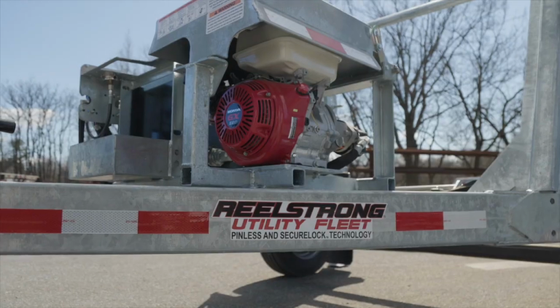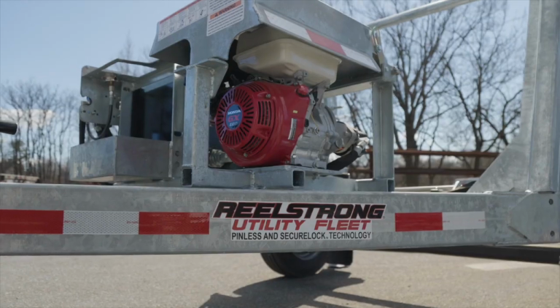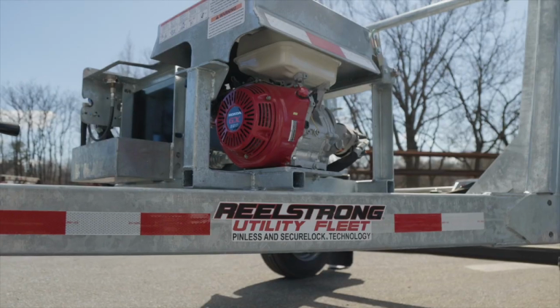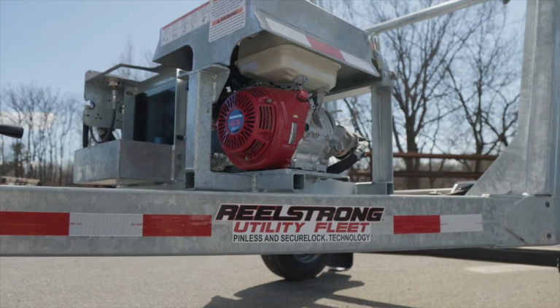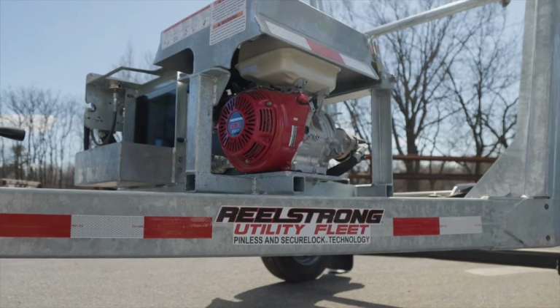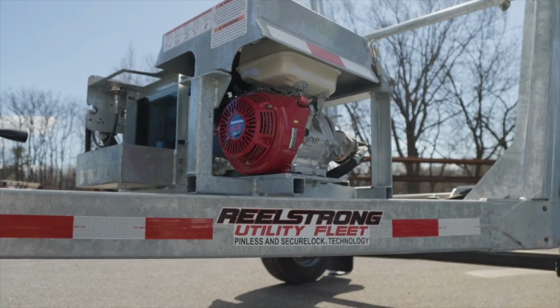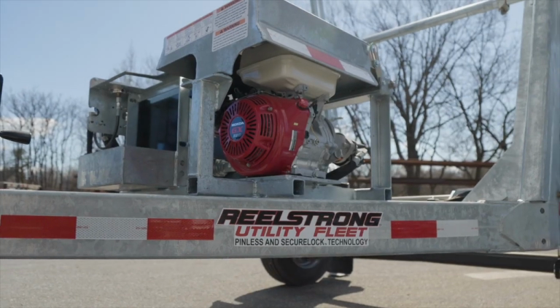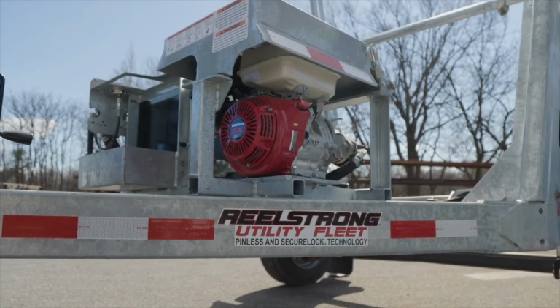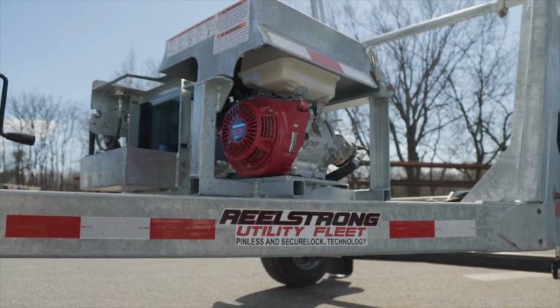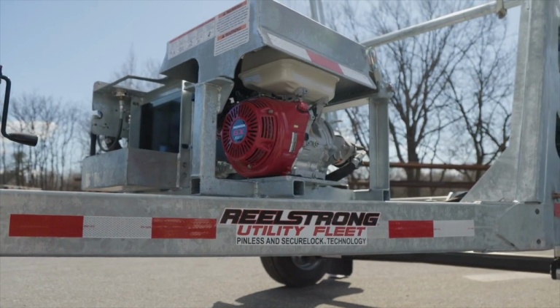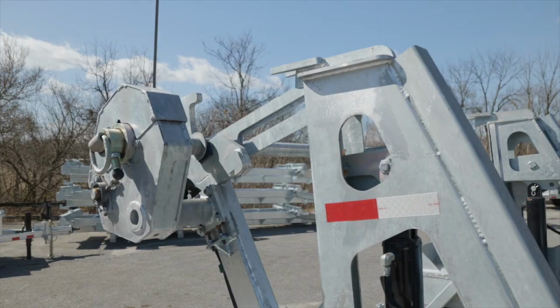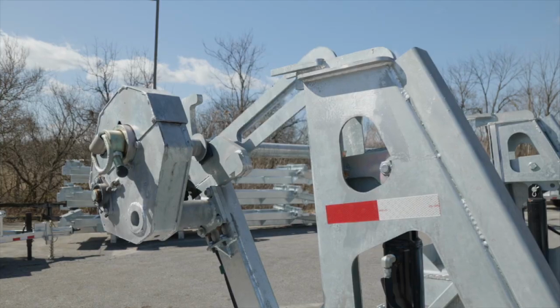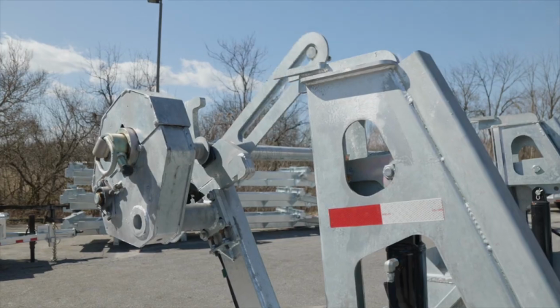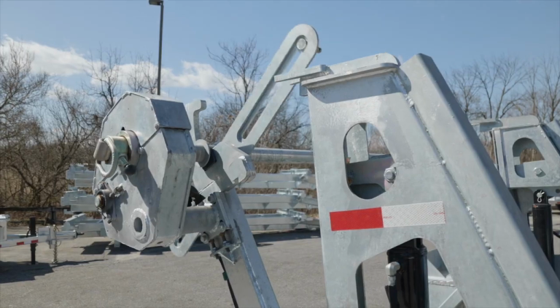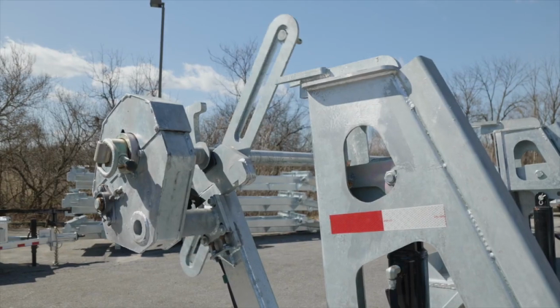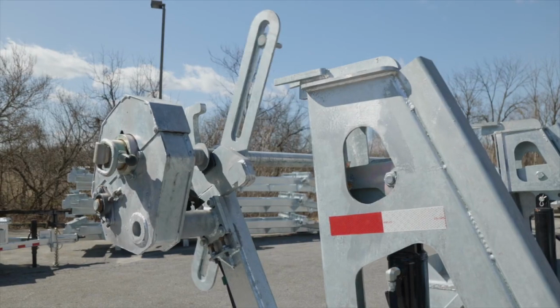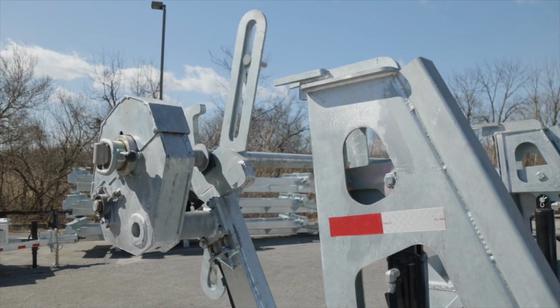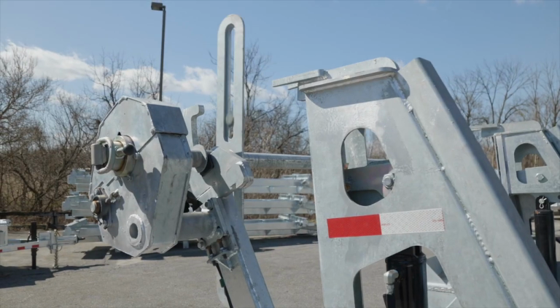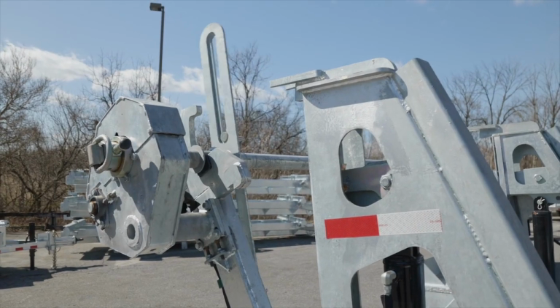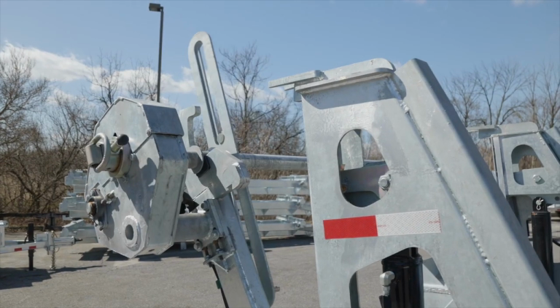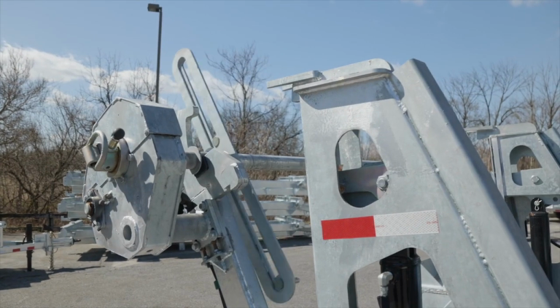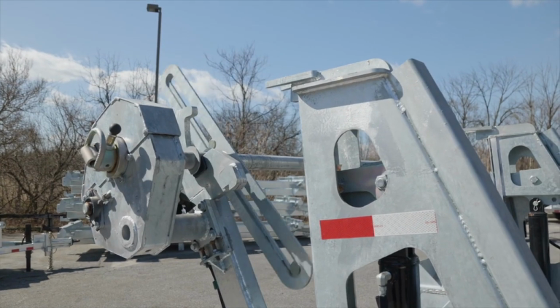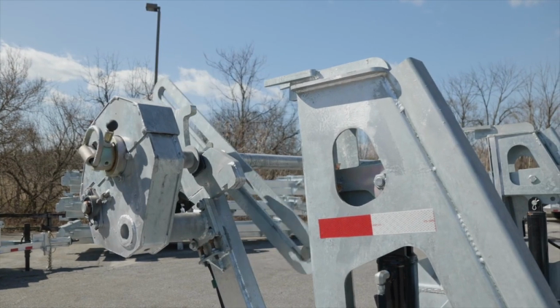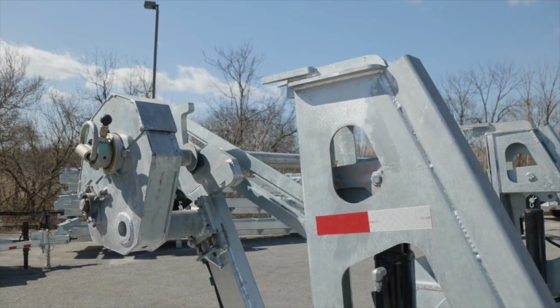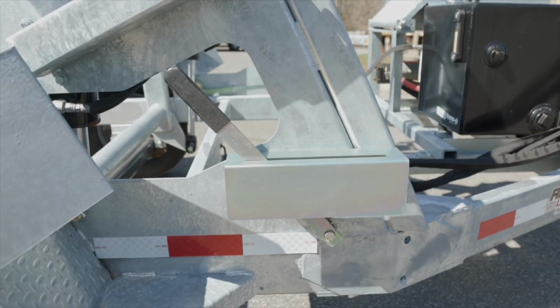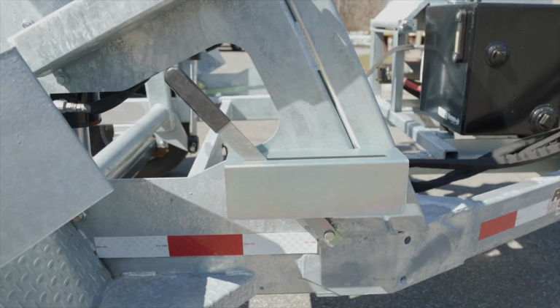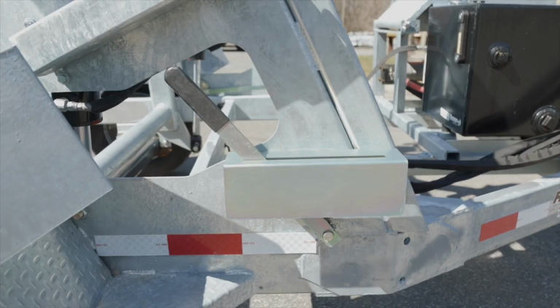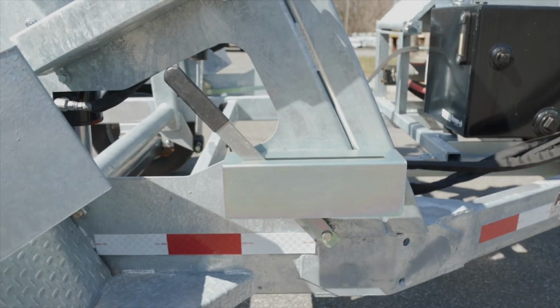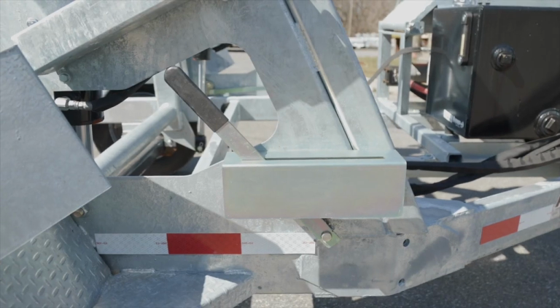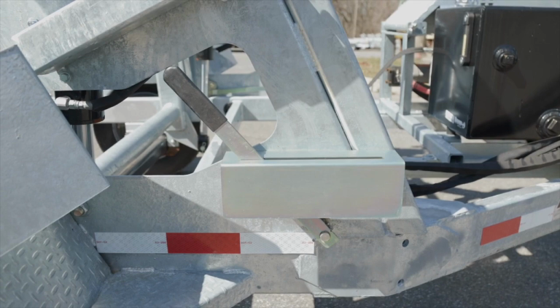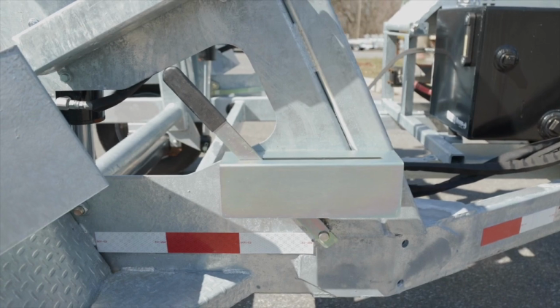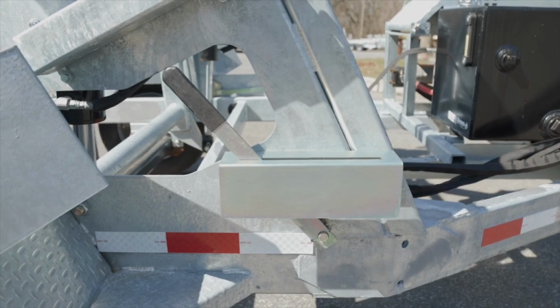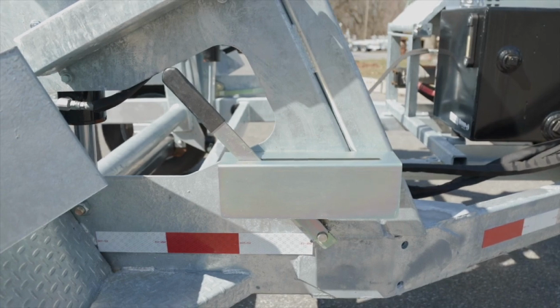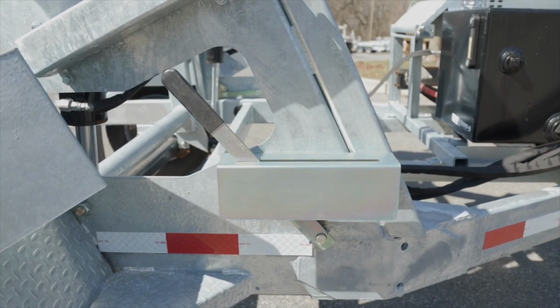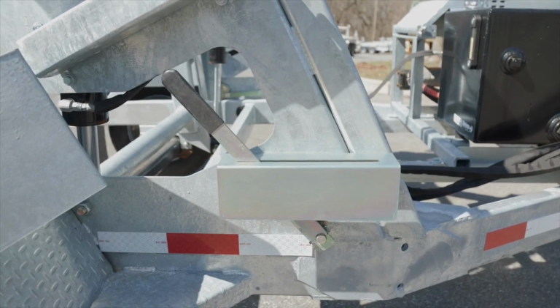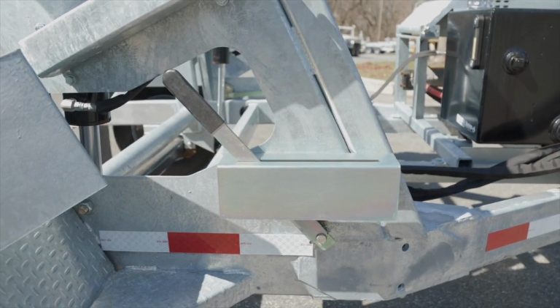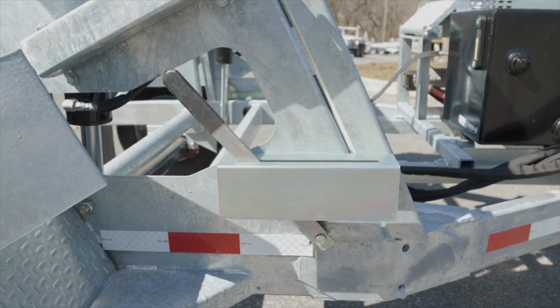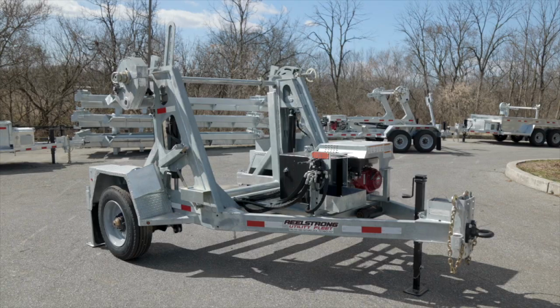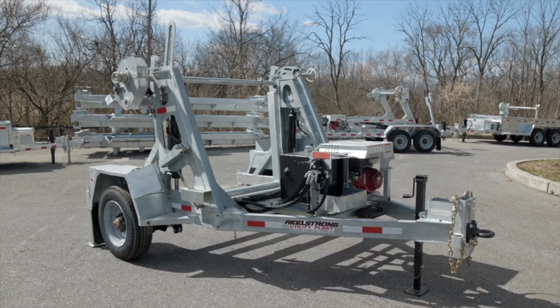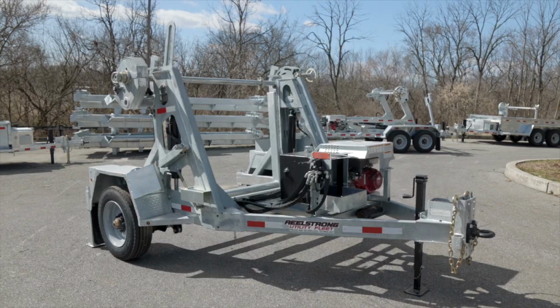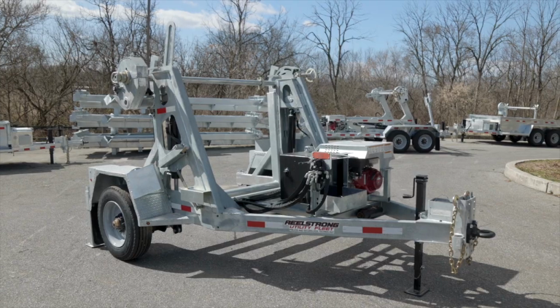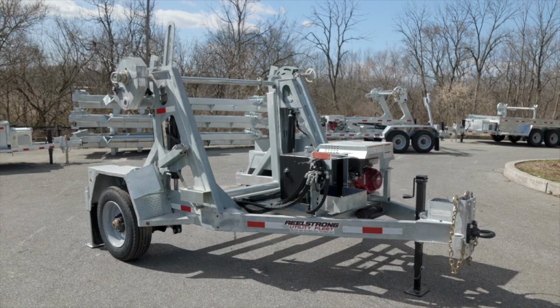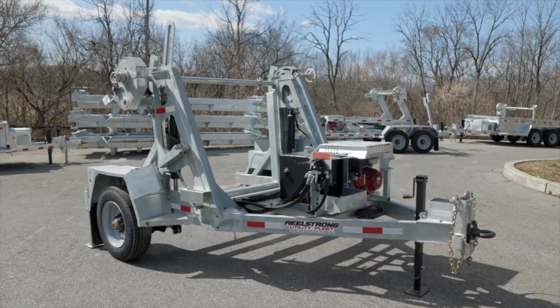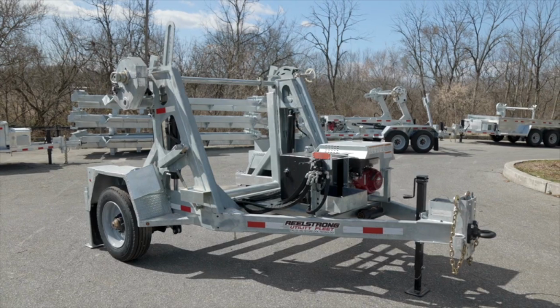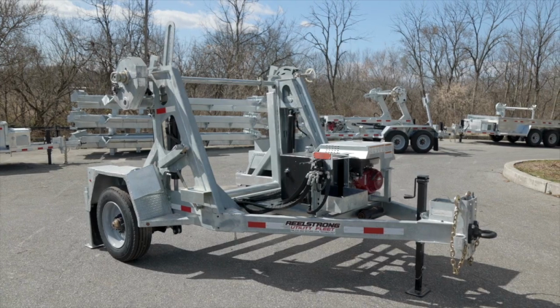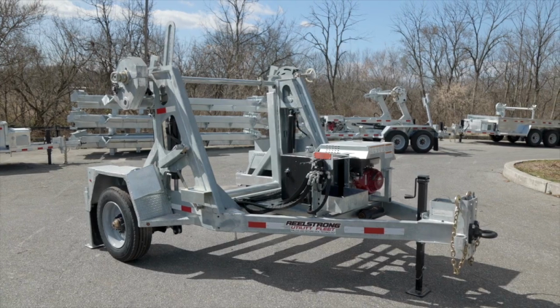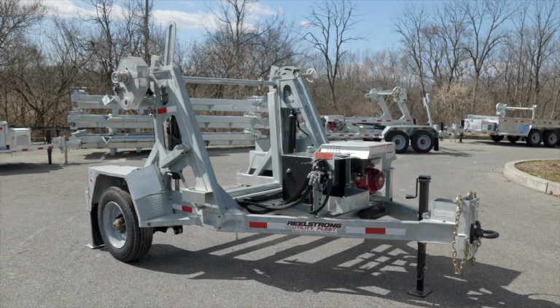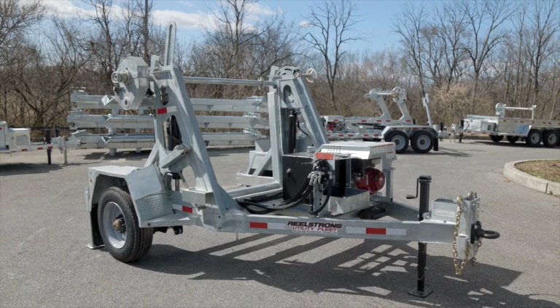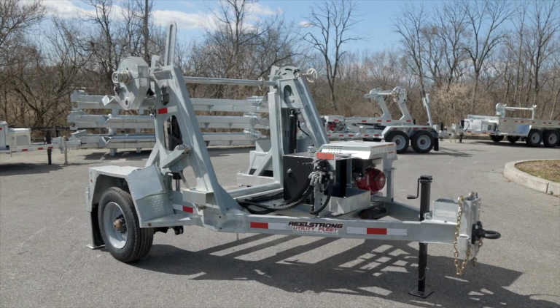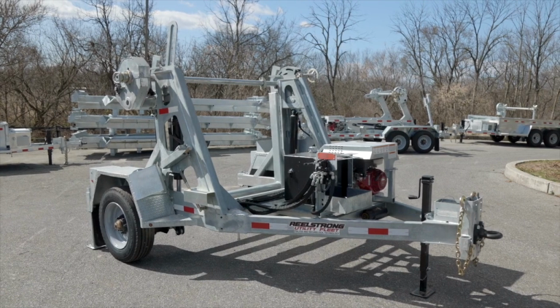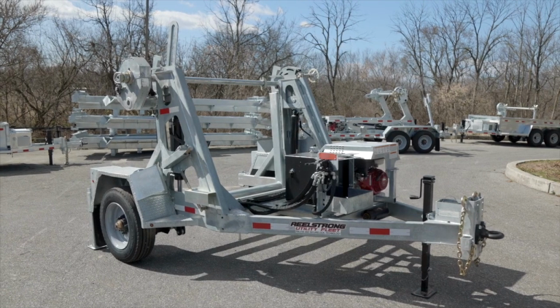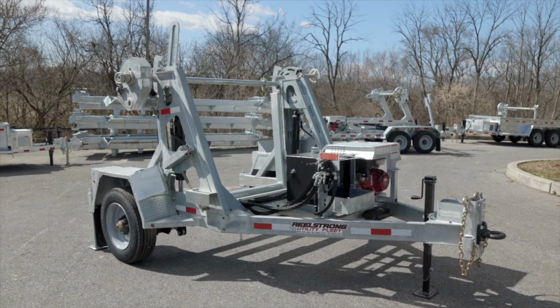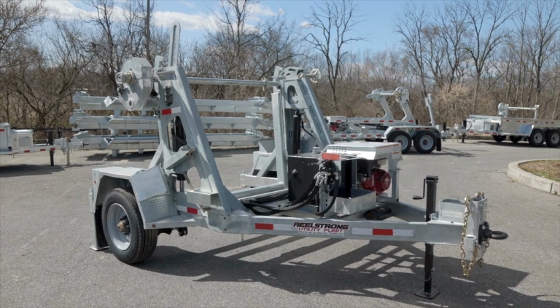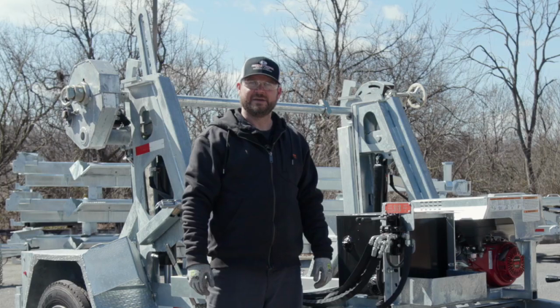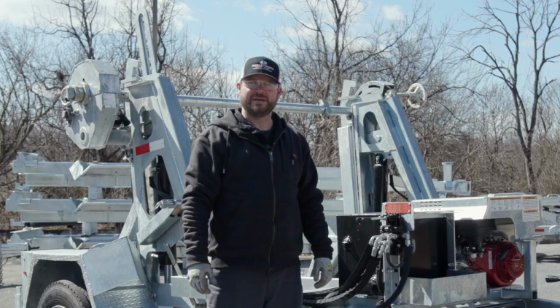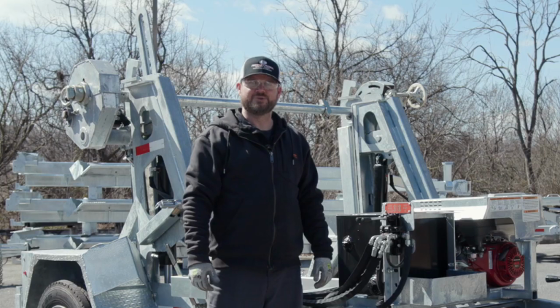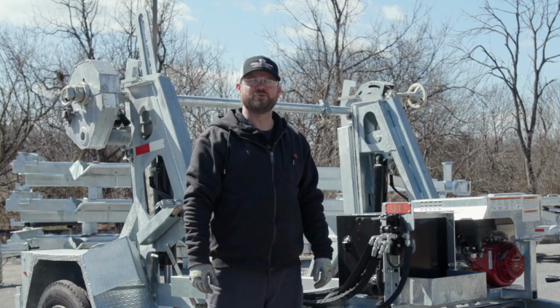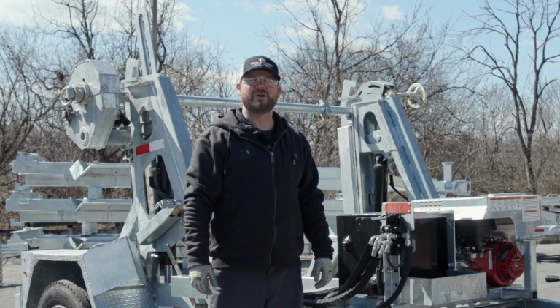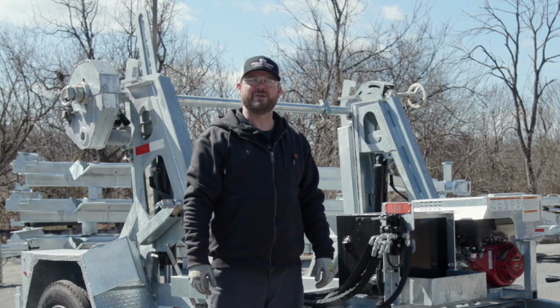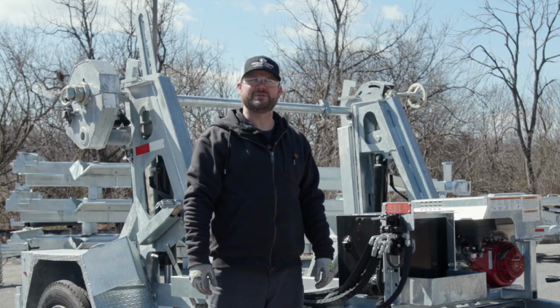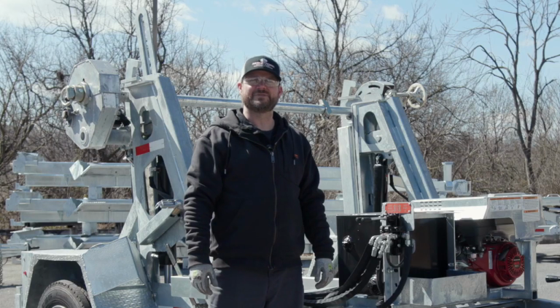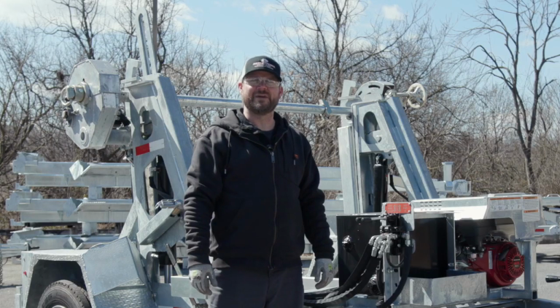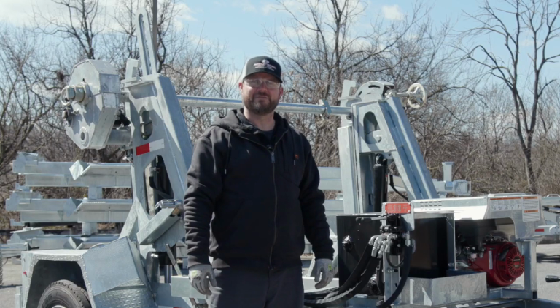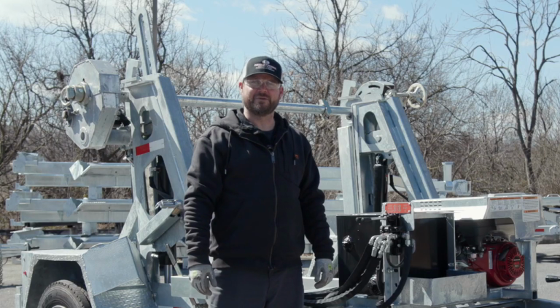Lowest total cost of ownership, virtually maintenance-free, visibly superior structure. A true lineman's favorite.